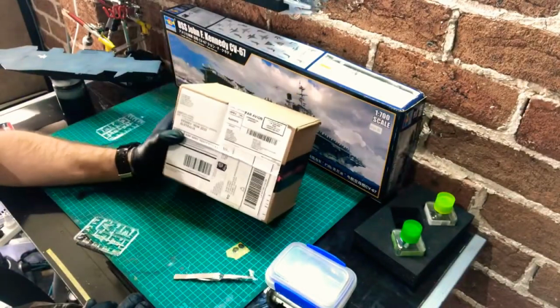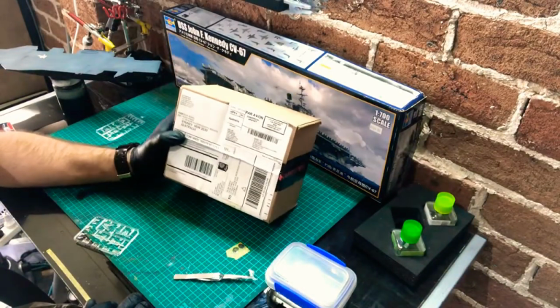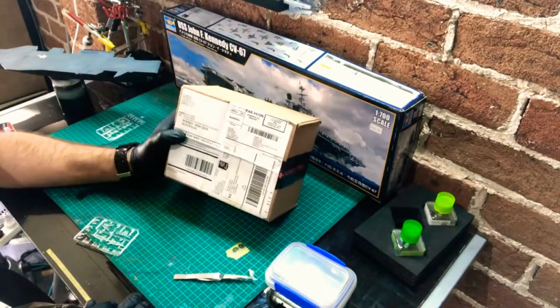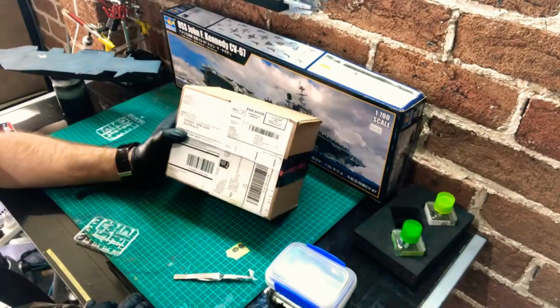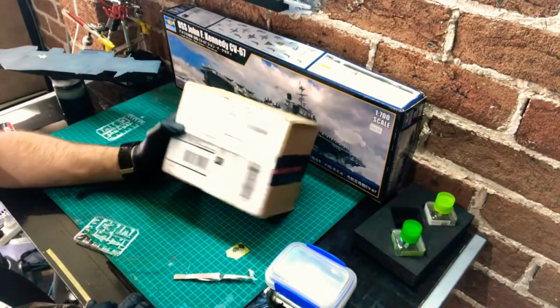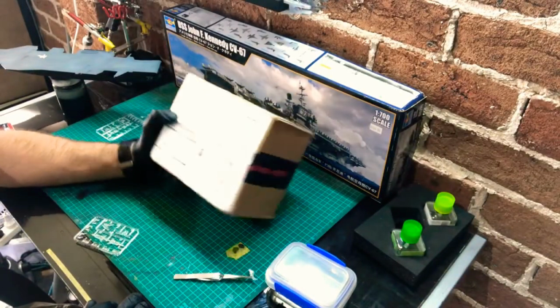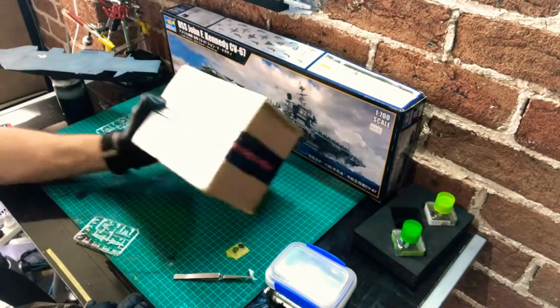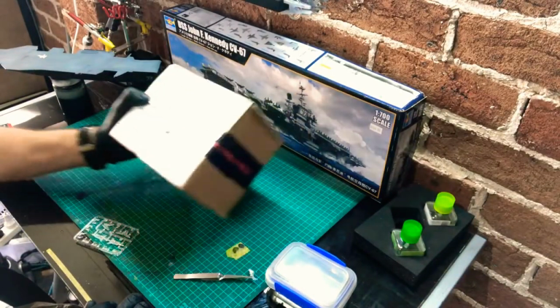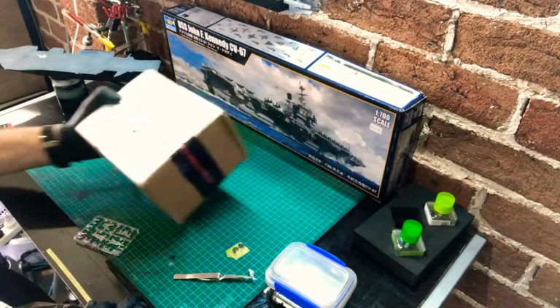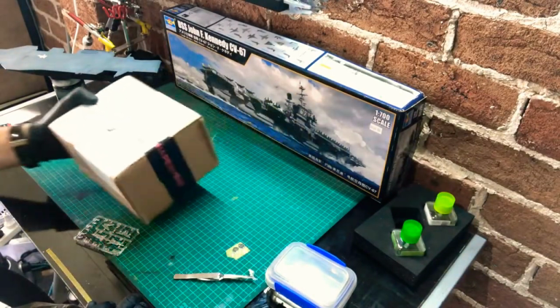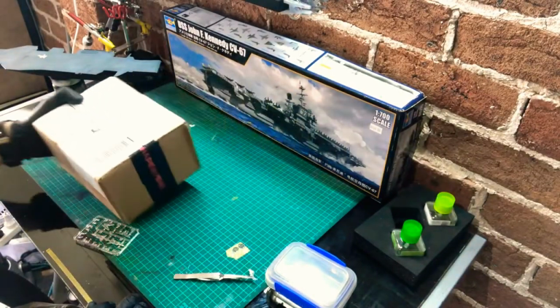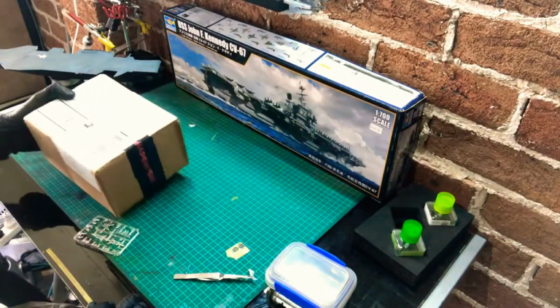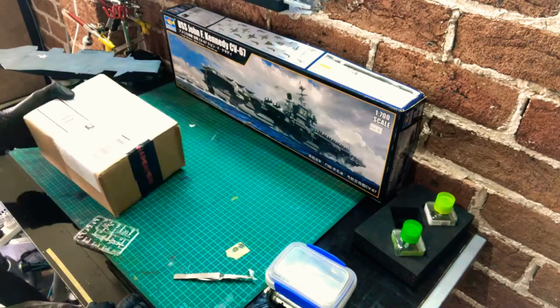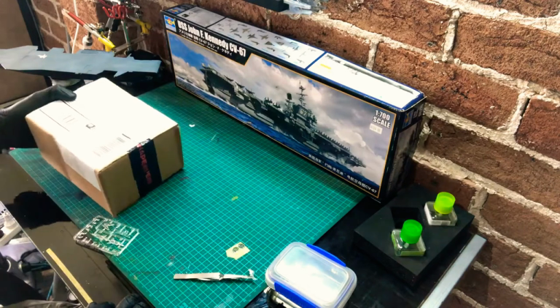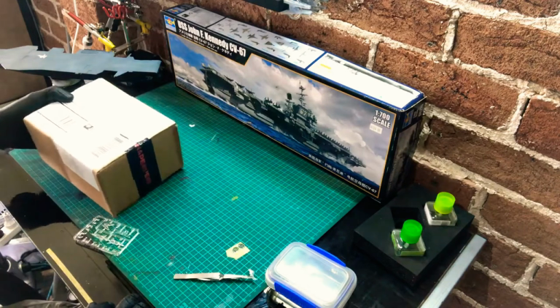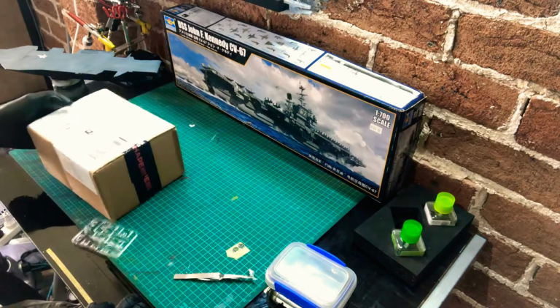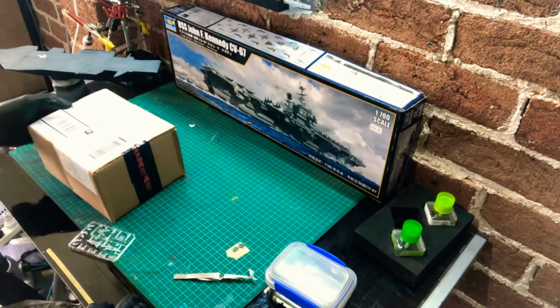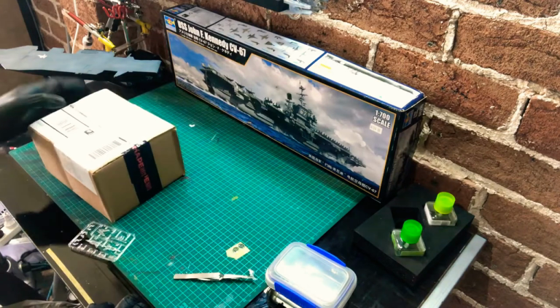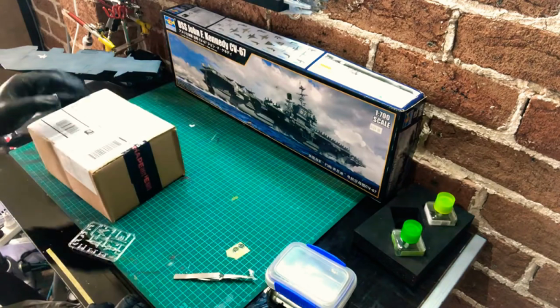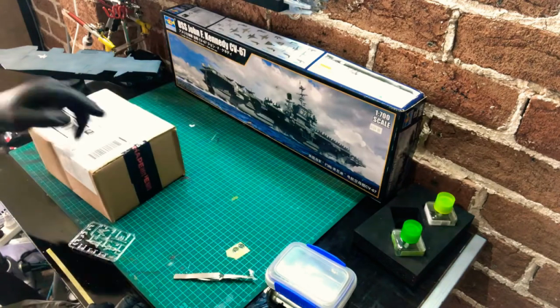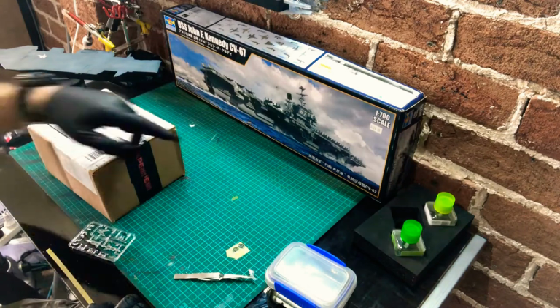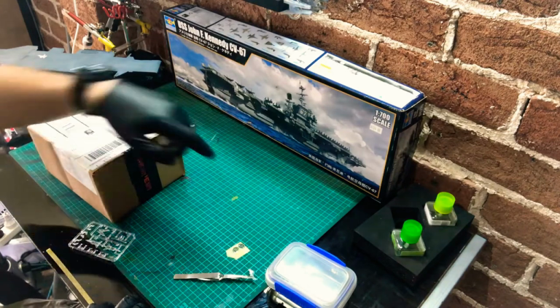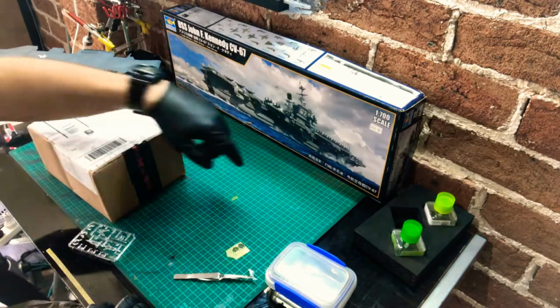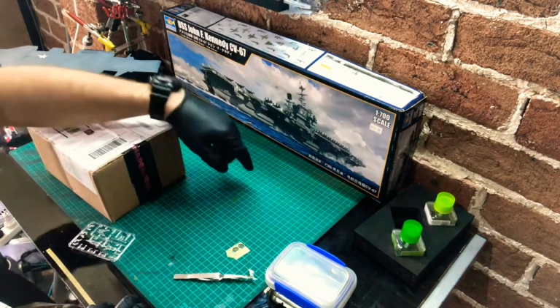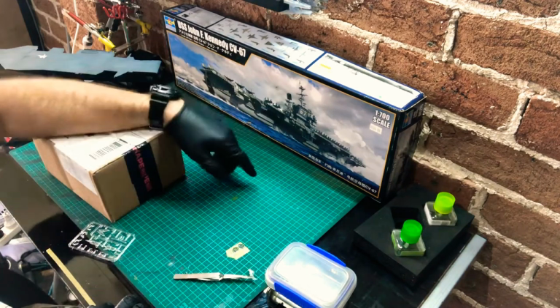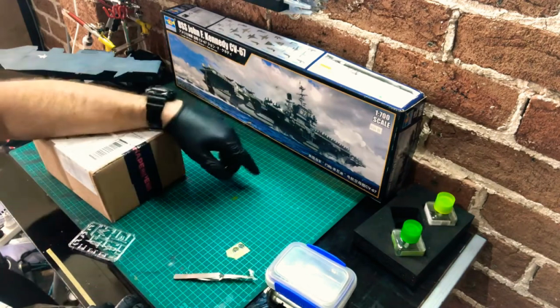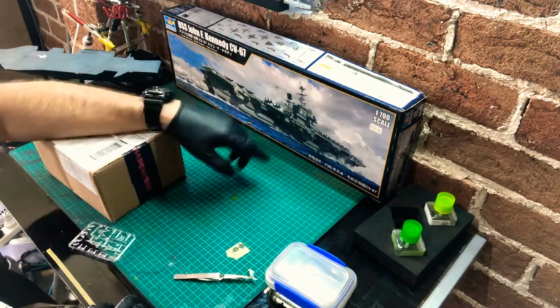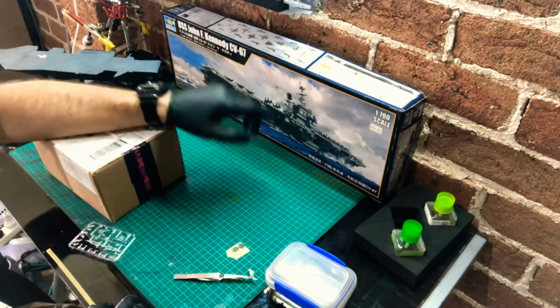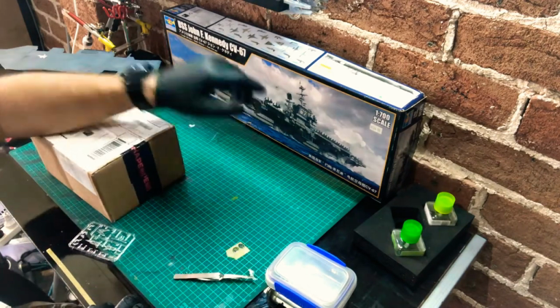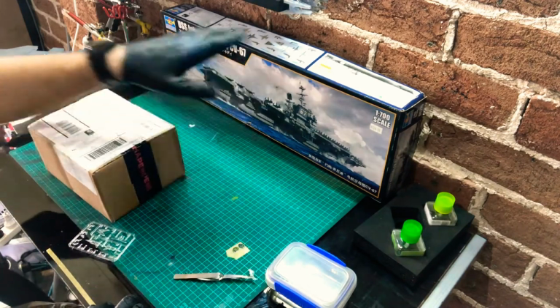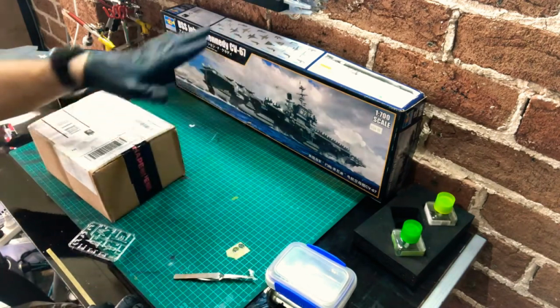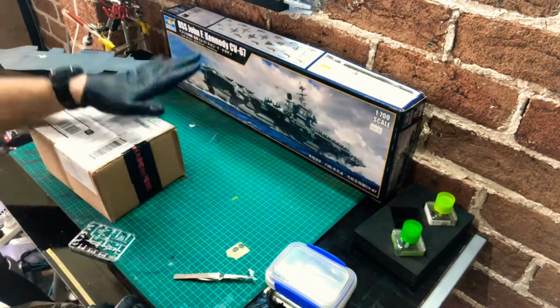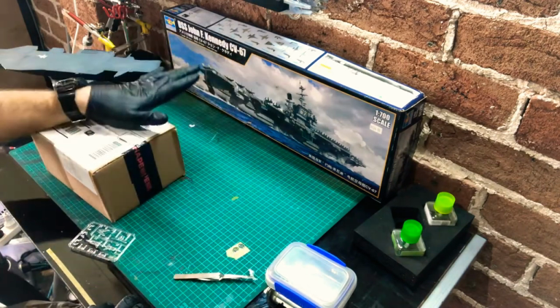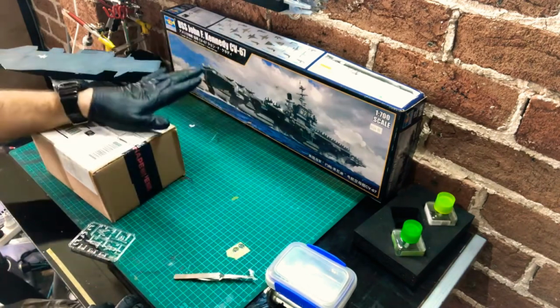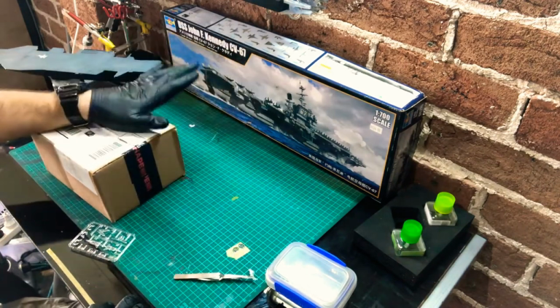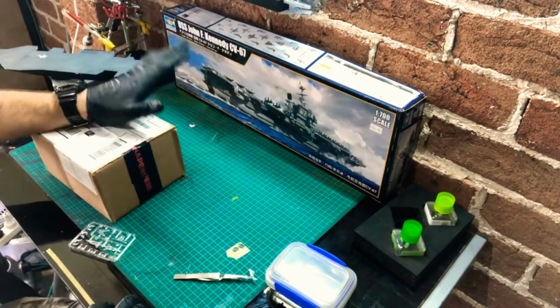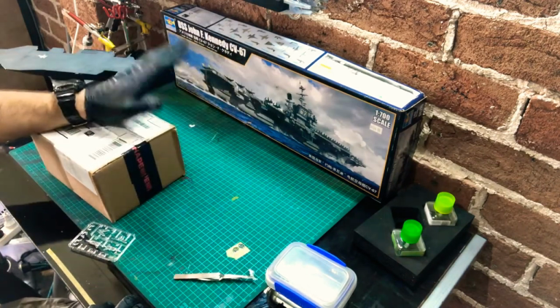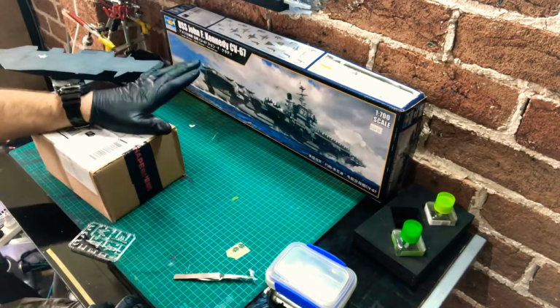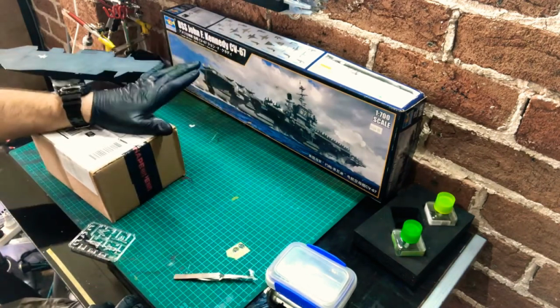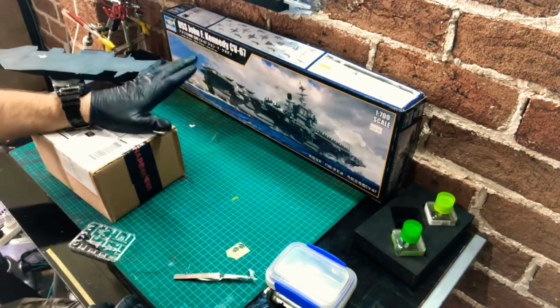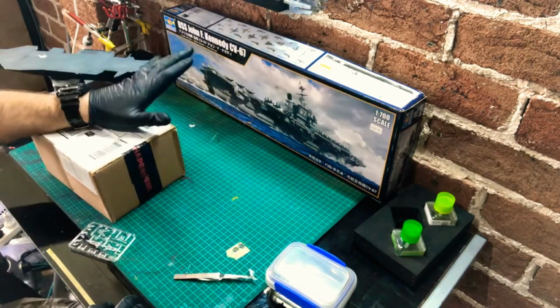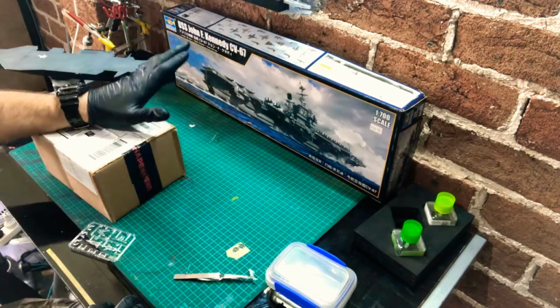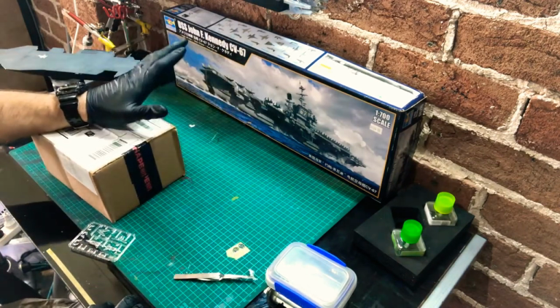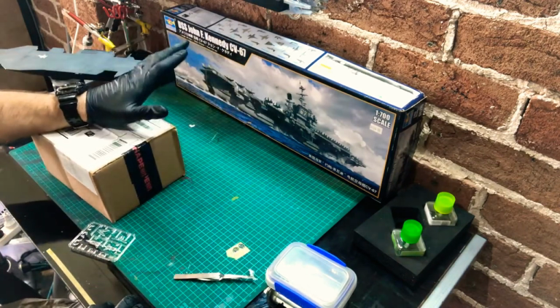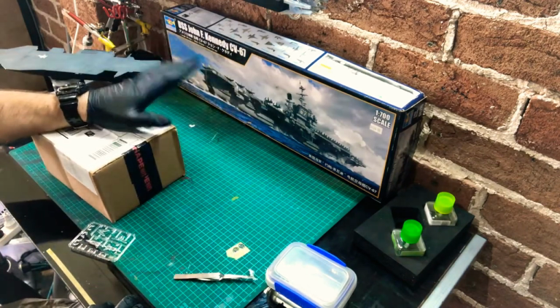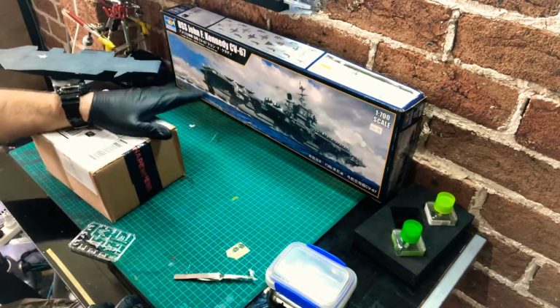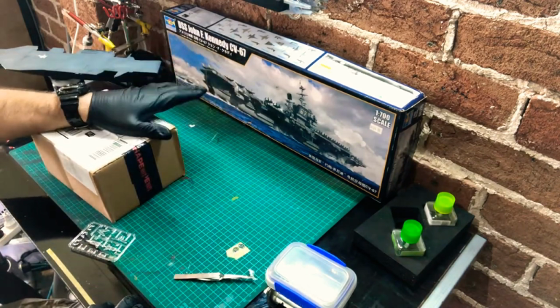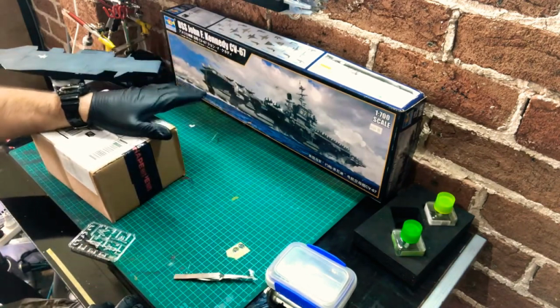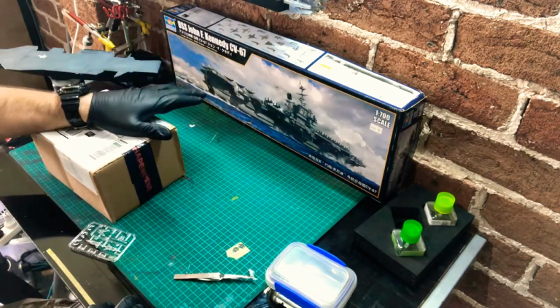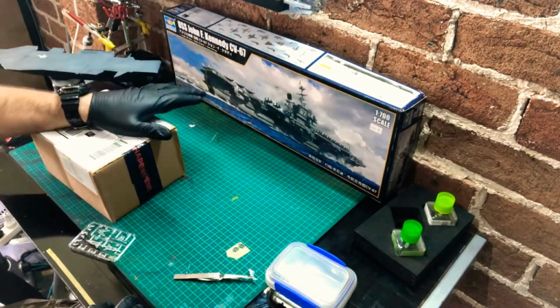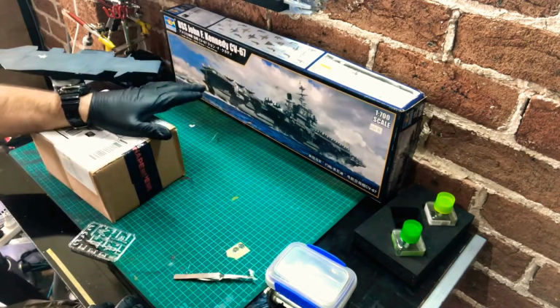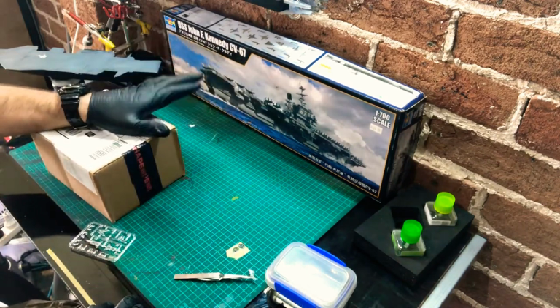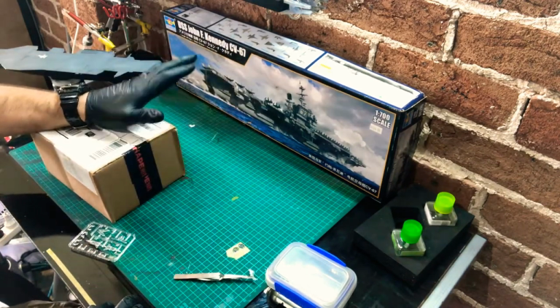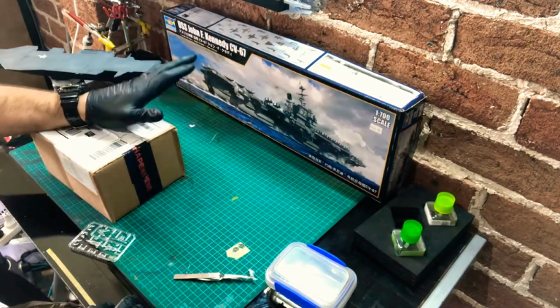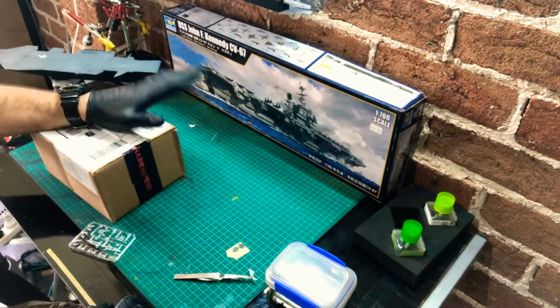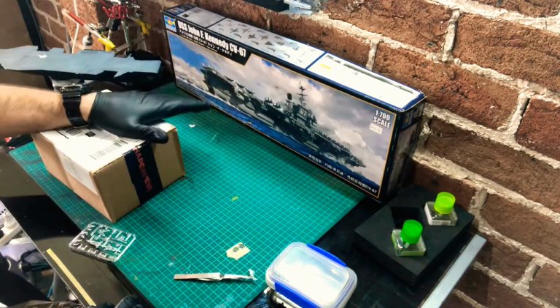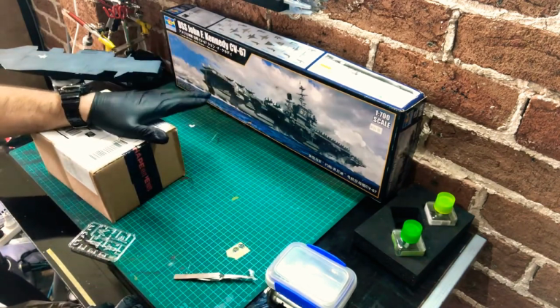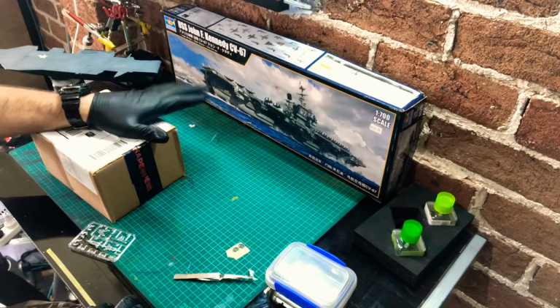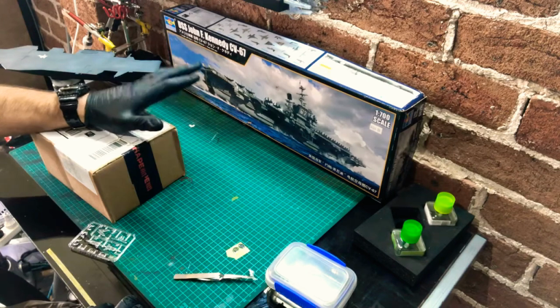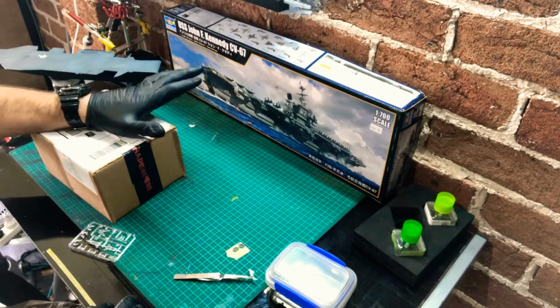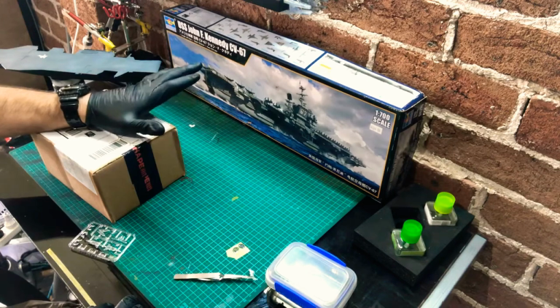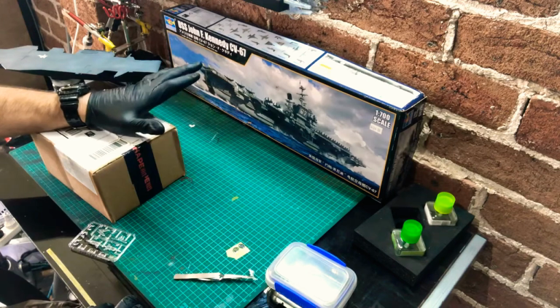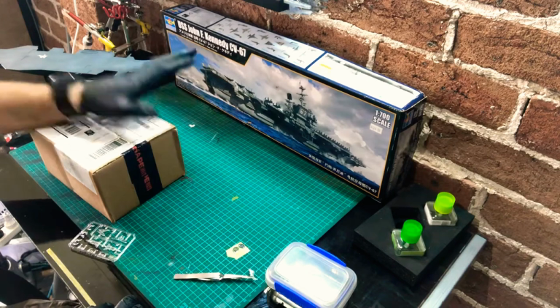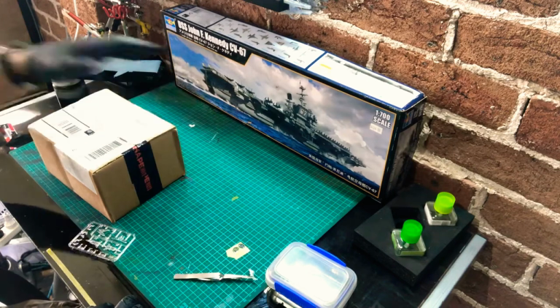I'm currently building the 1/700th scale USS John F. Kennedy, a Kitty Hawk class aircraft carrier.